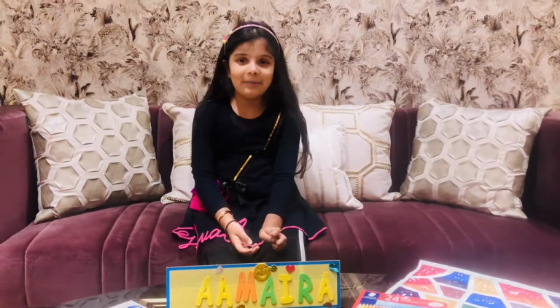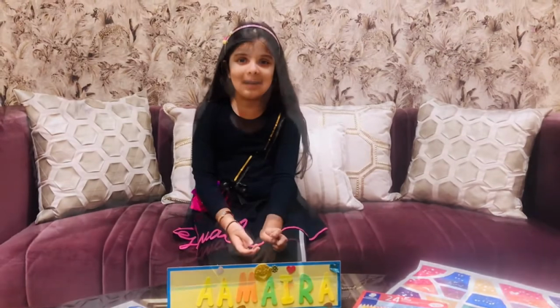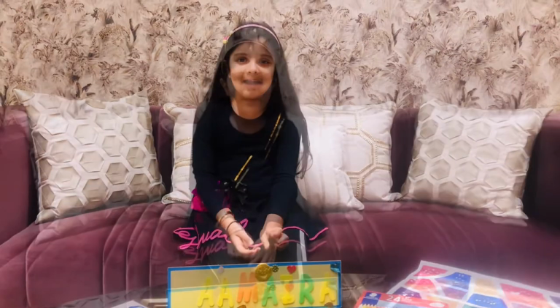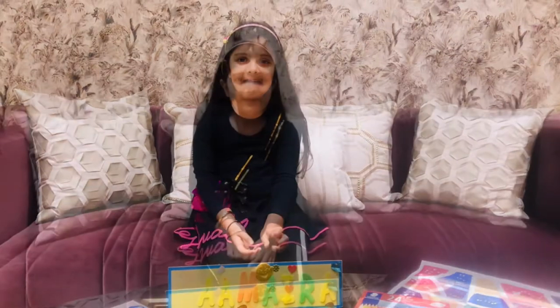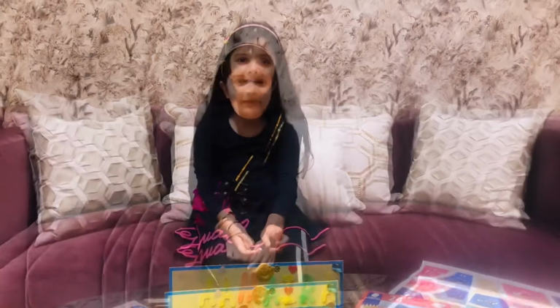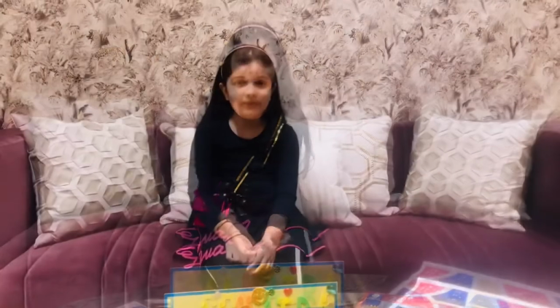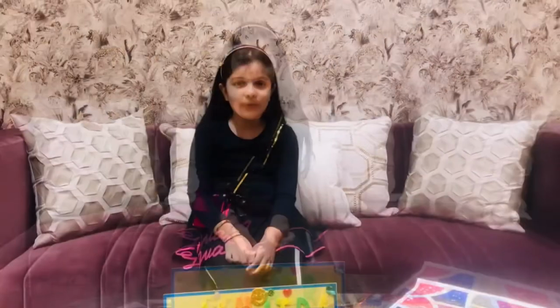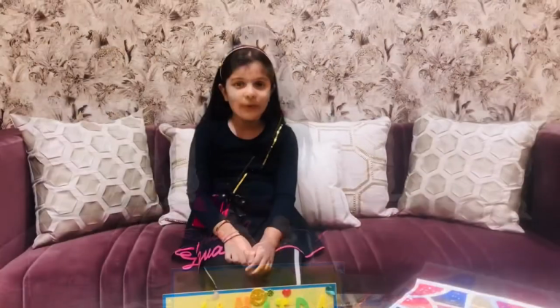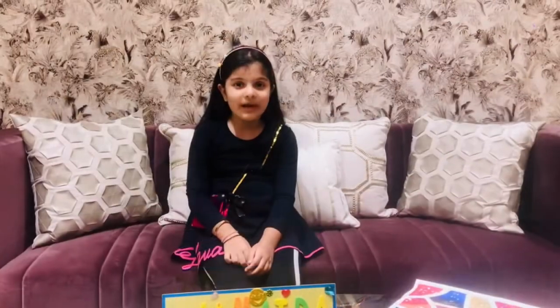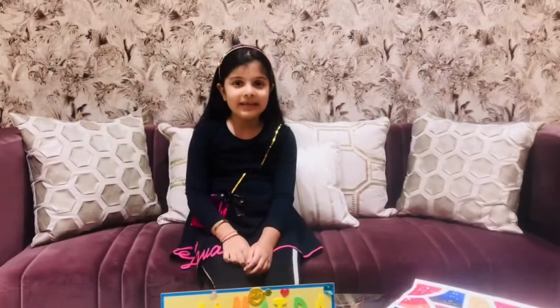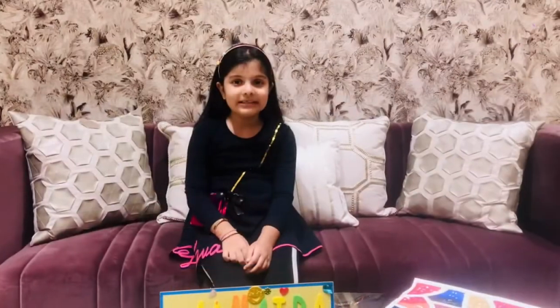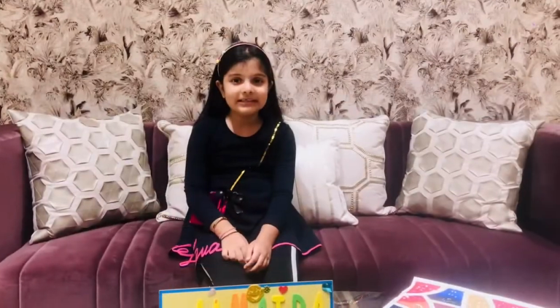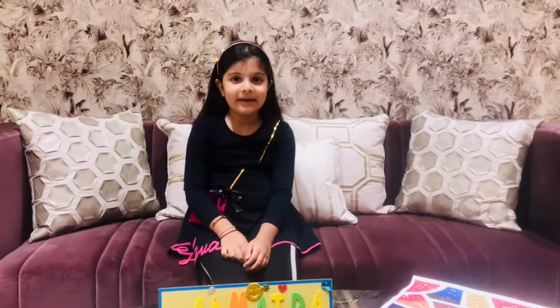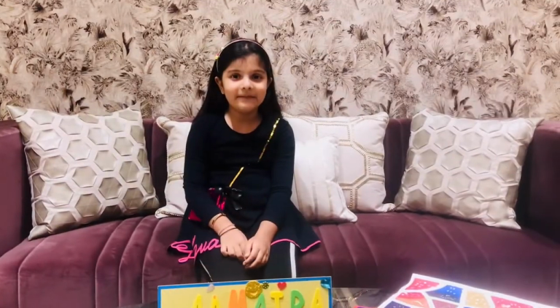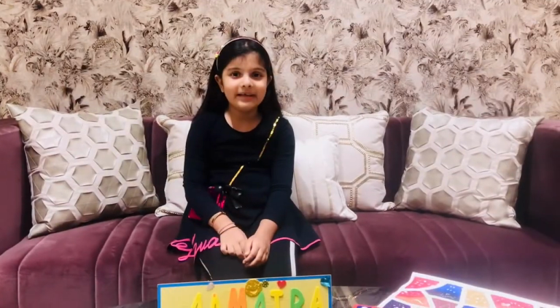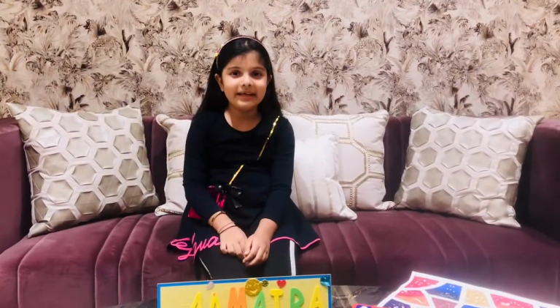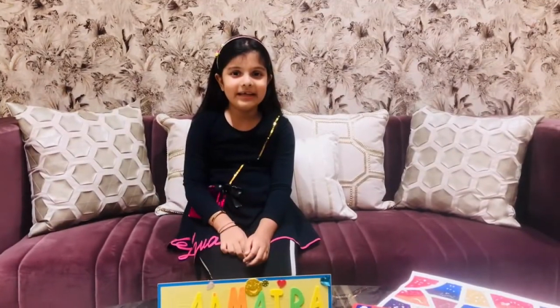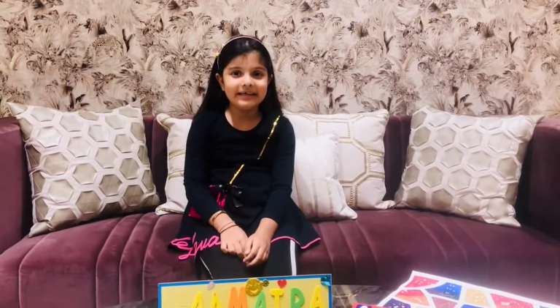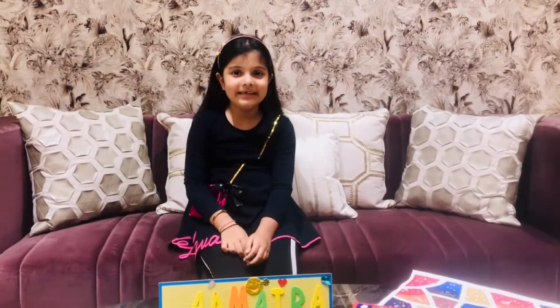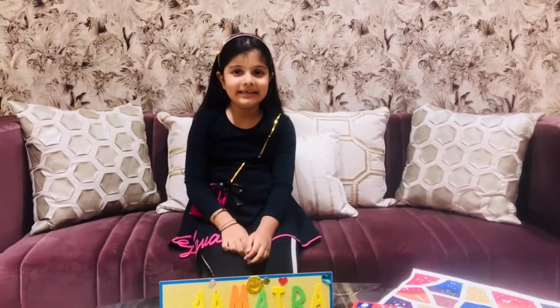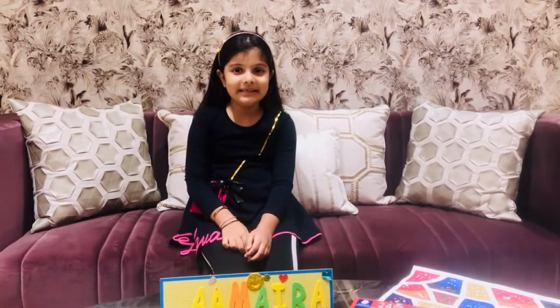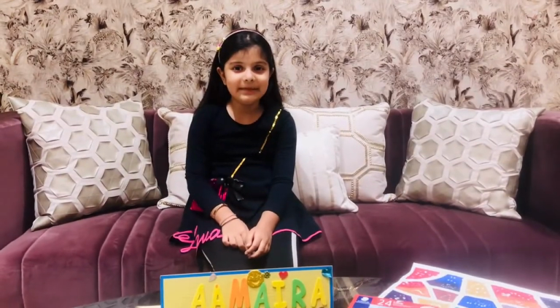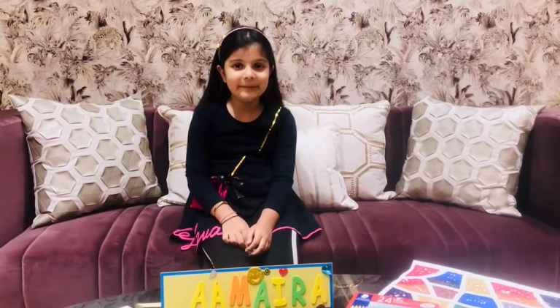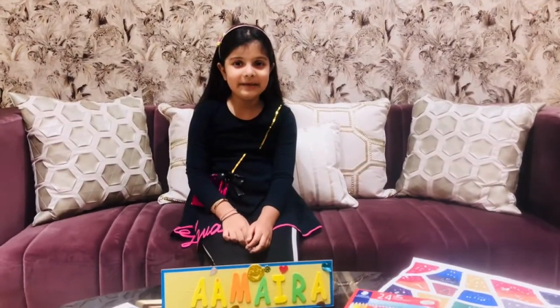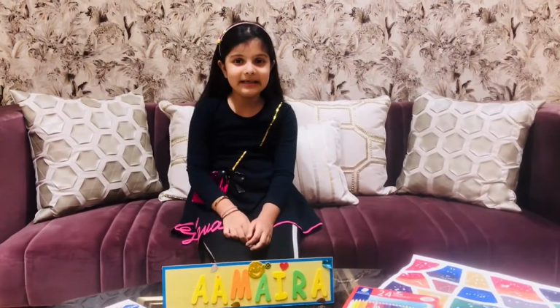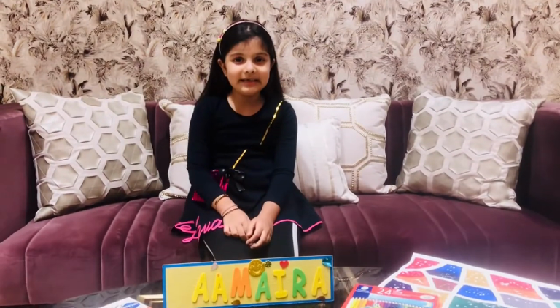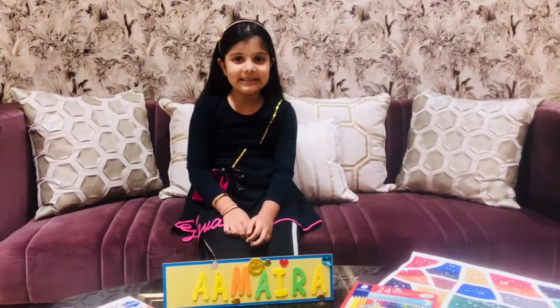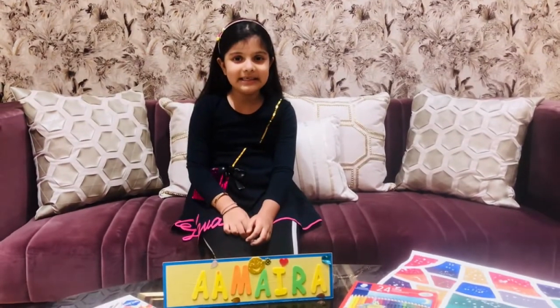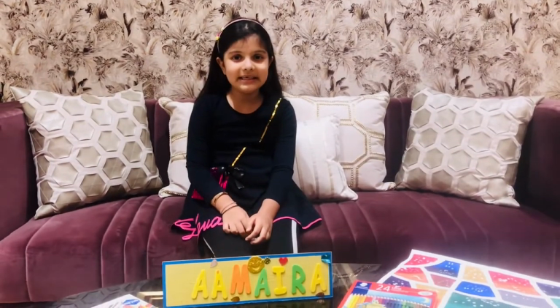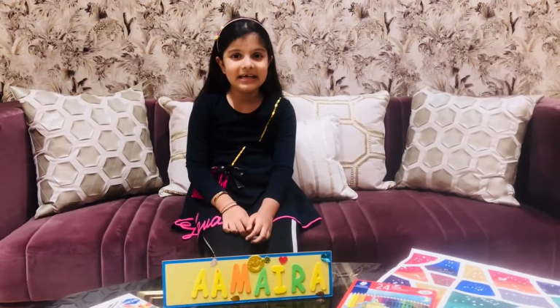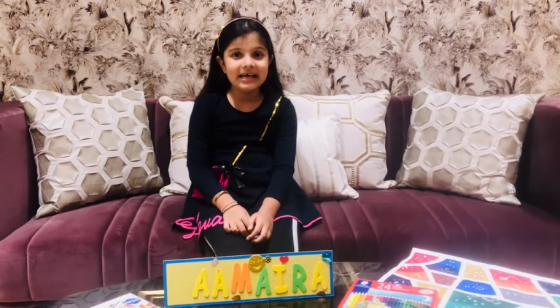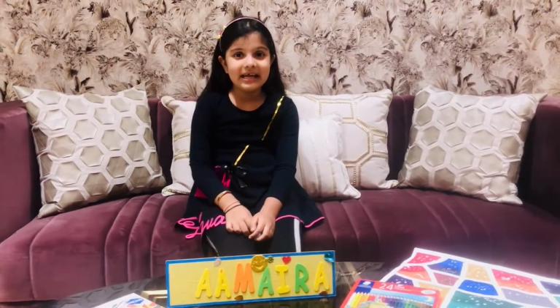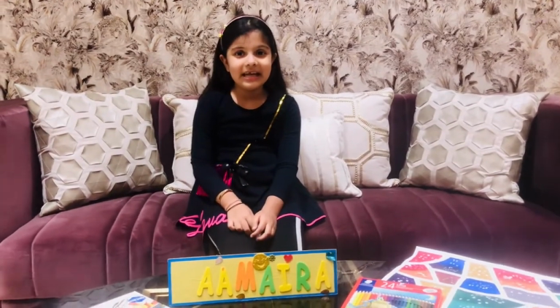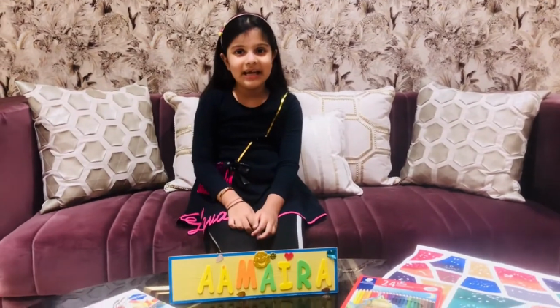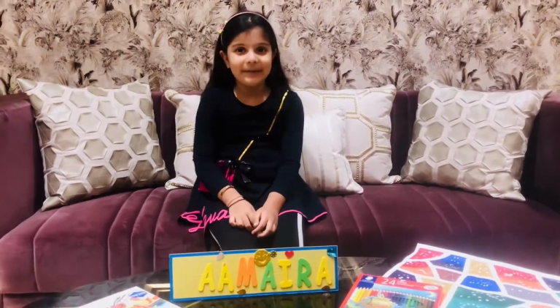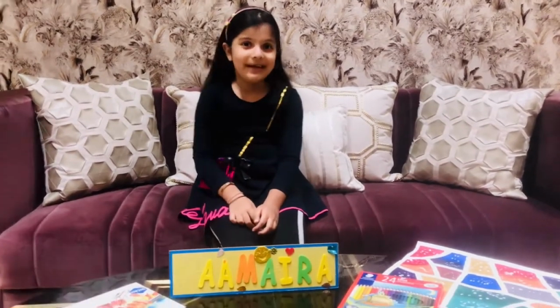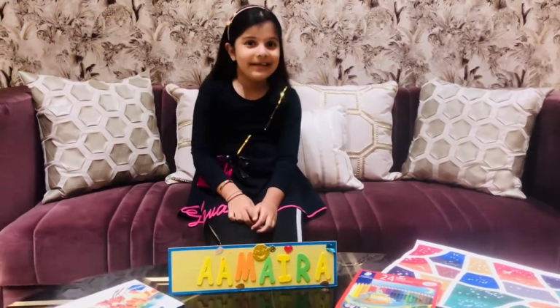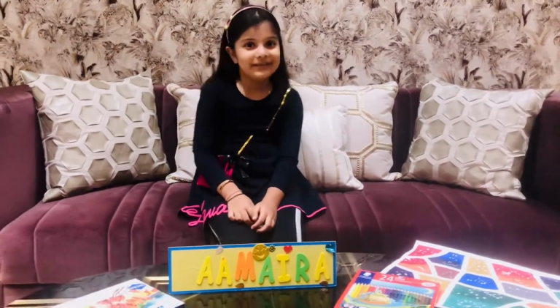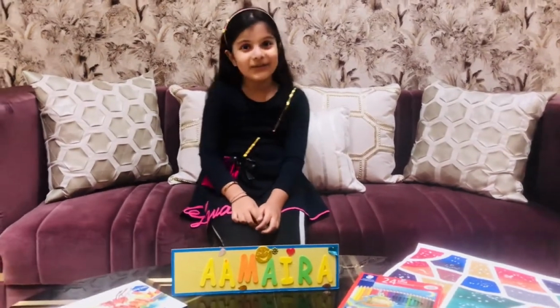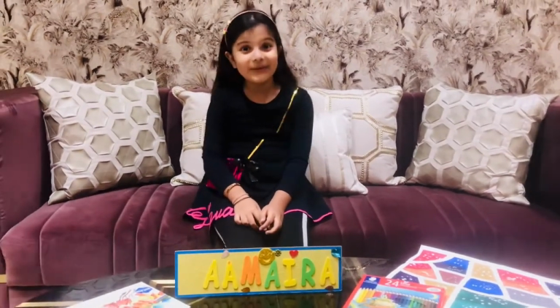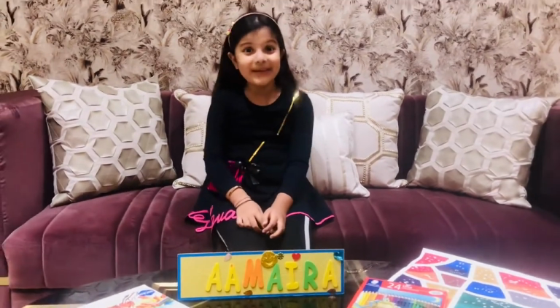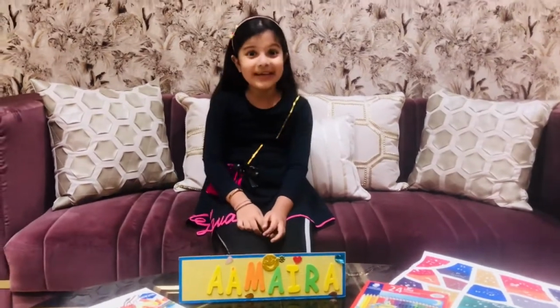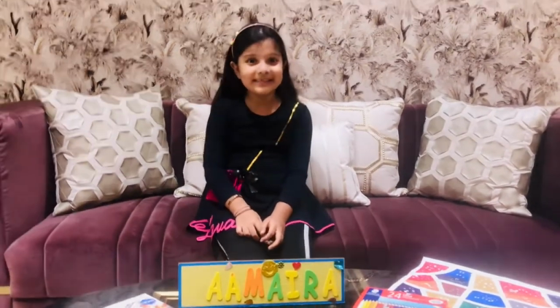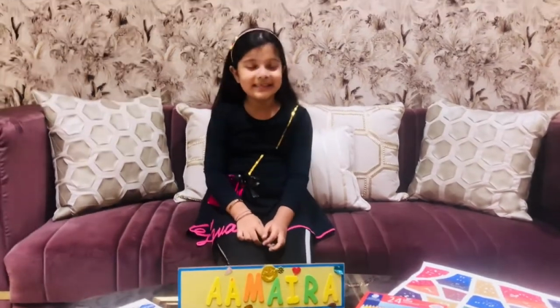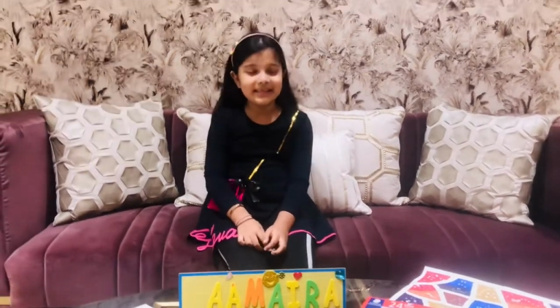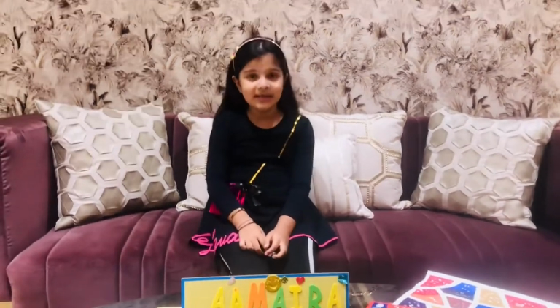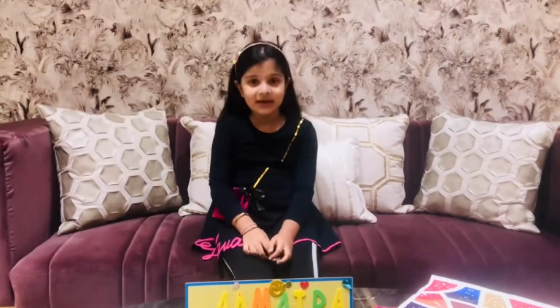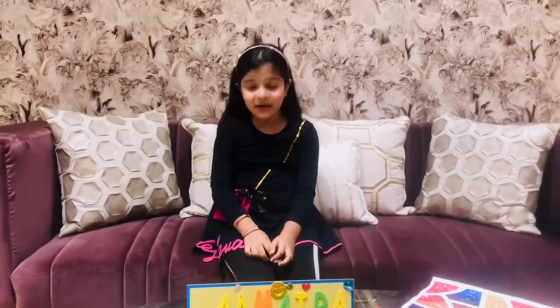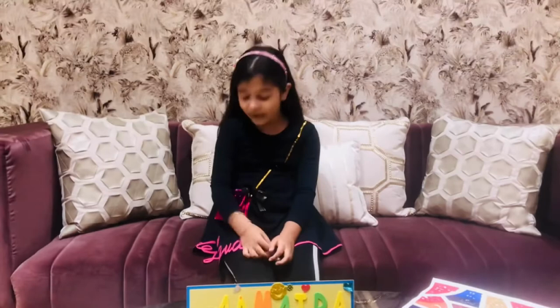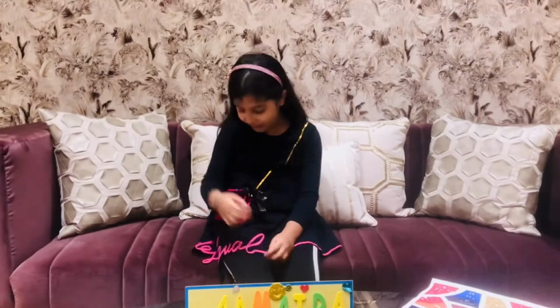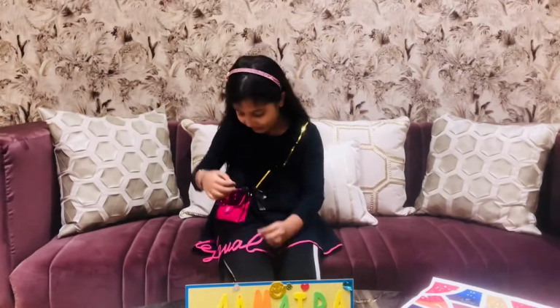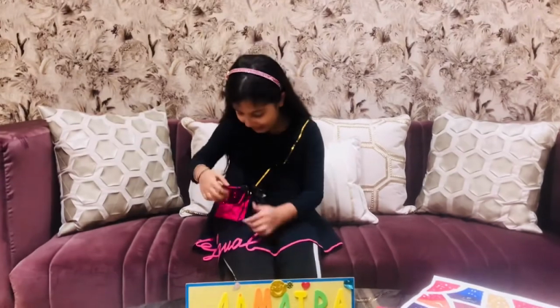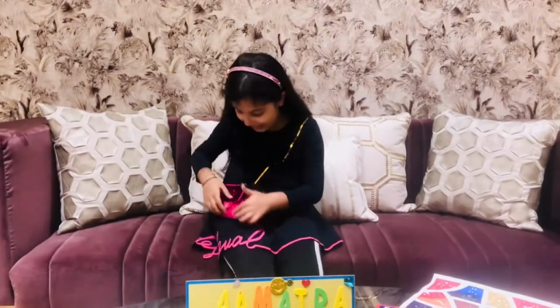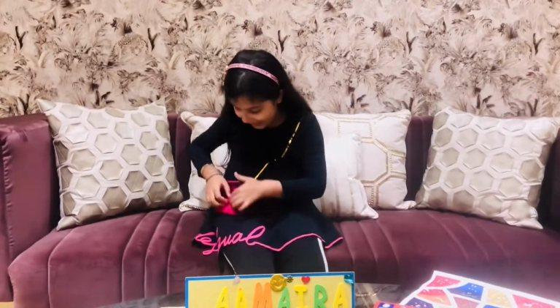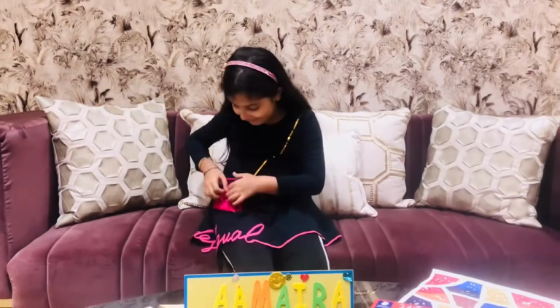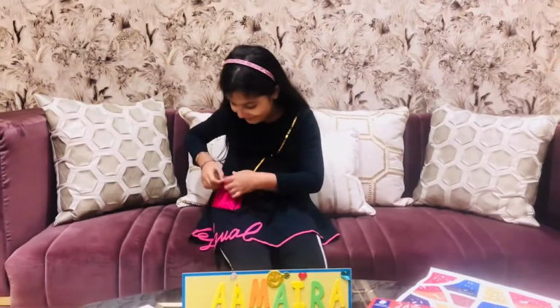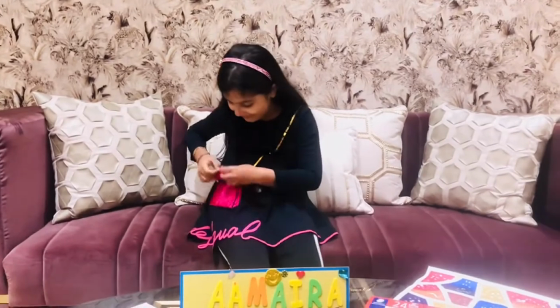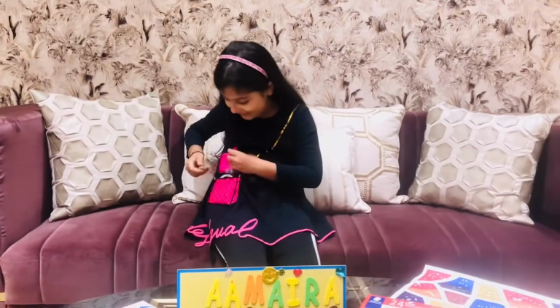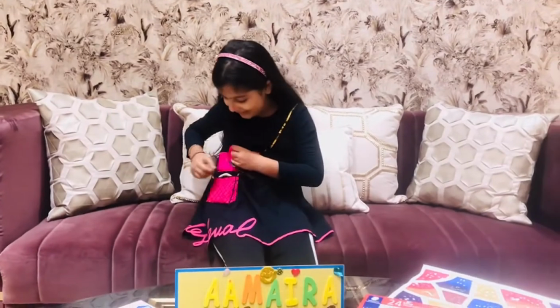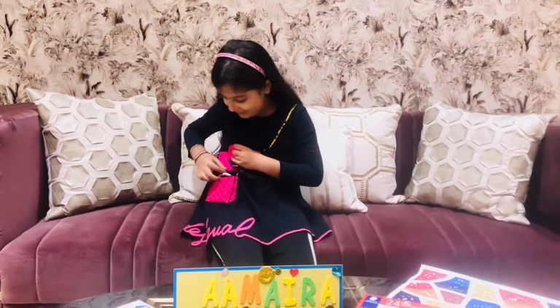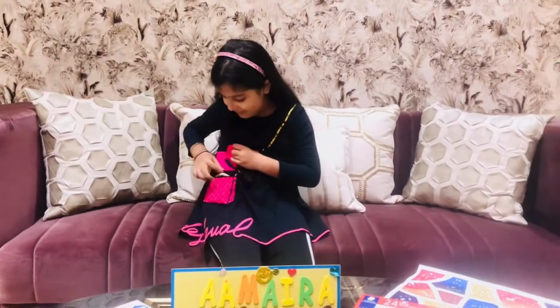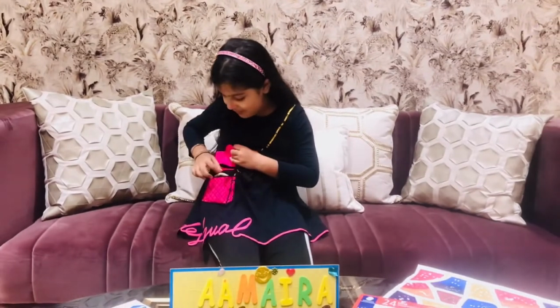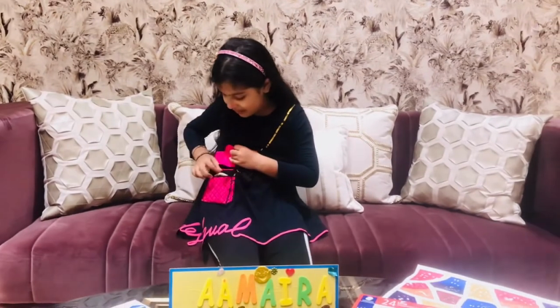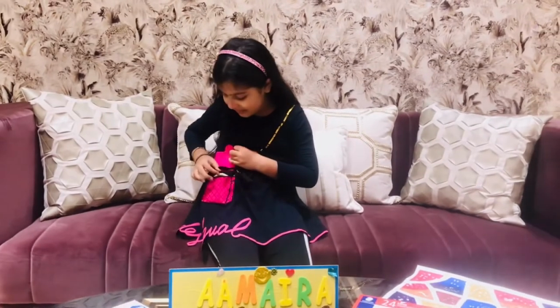Am I loving something easy peasy? Lemon squeezy? Oh, I have something in my pocket.